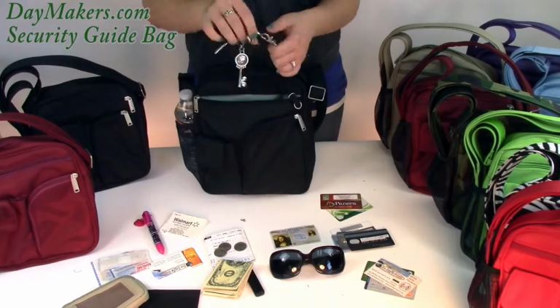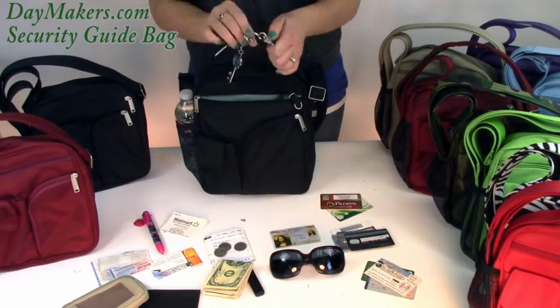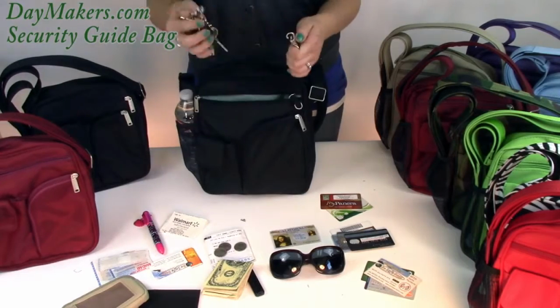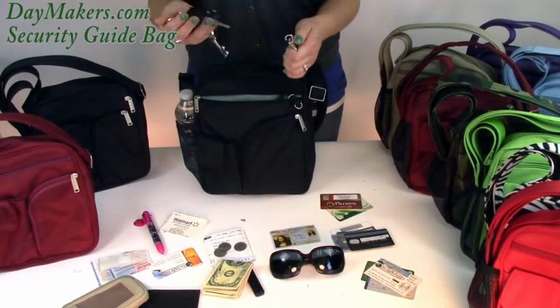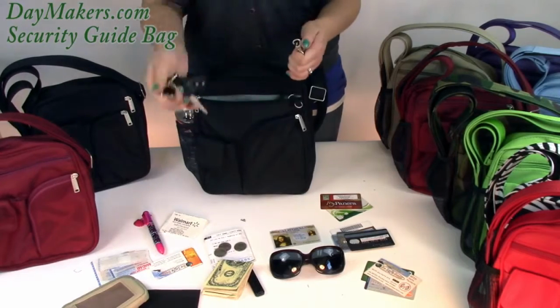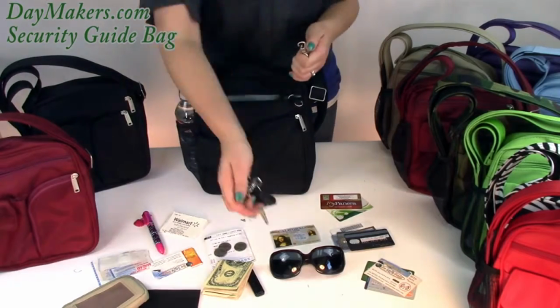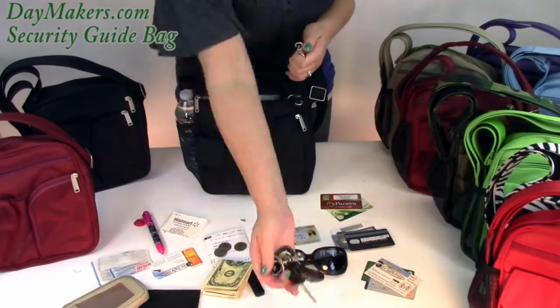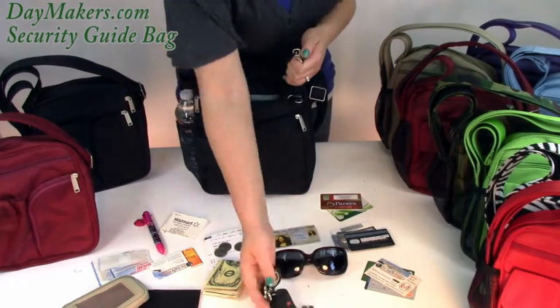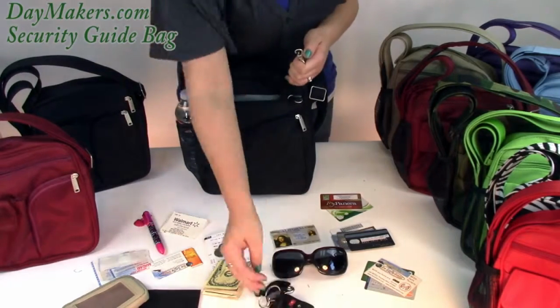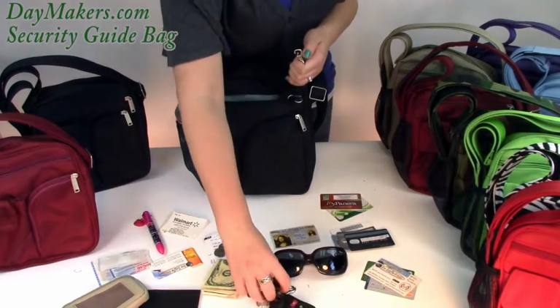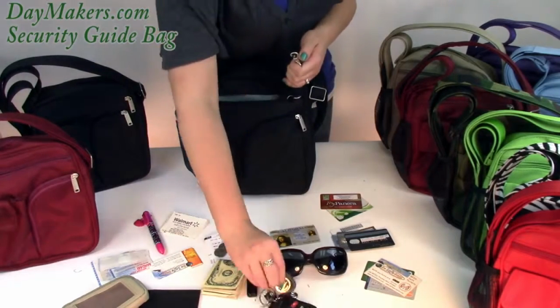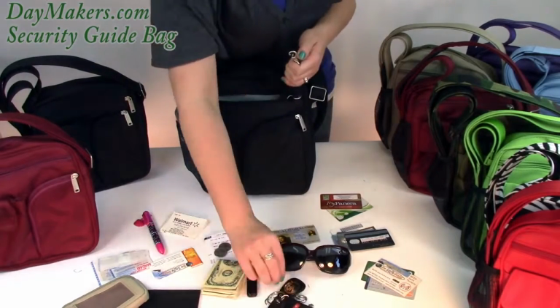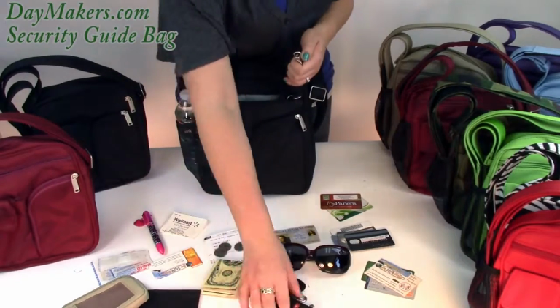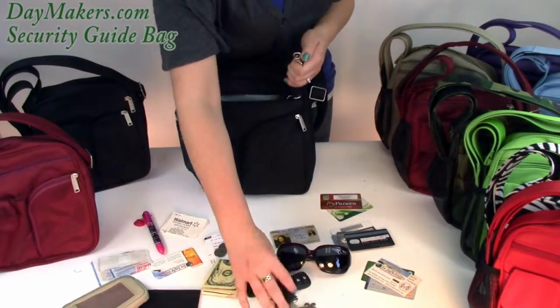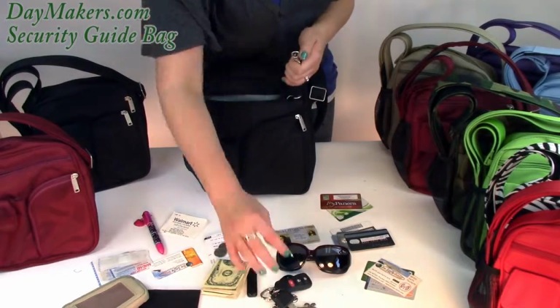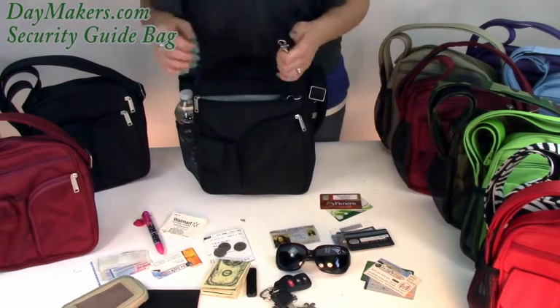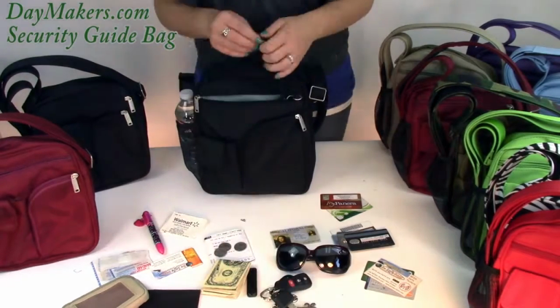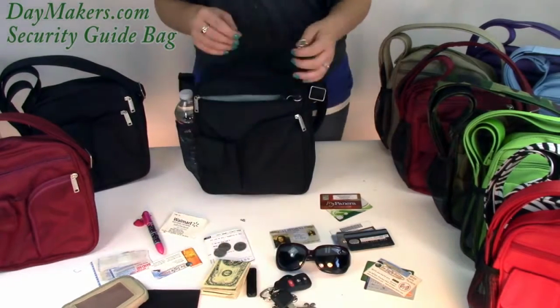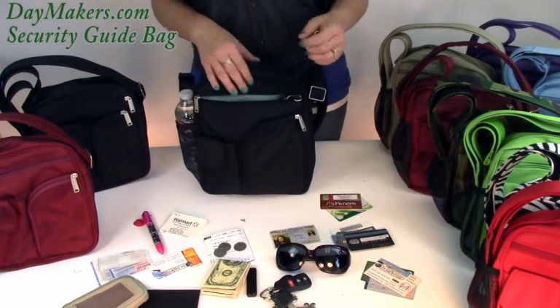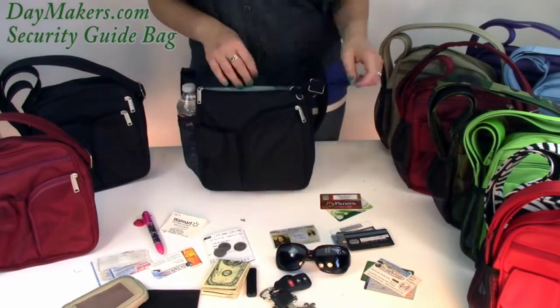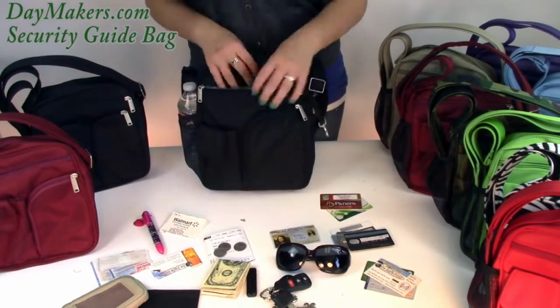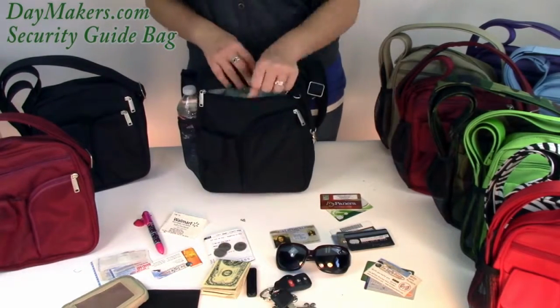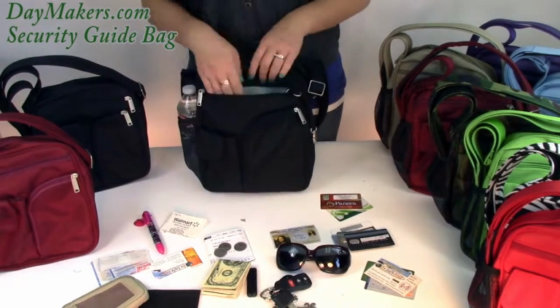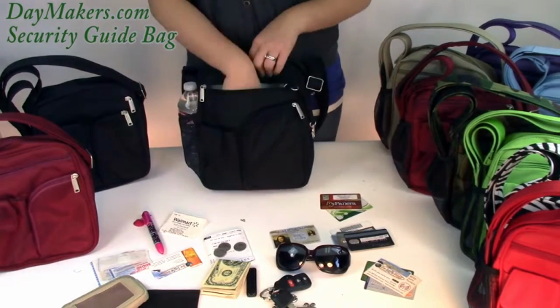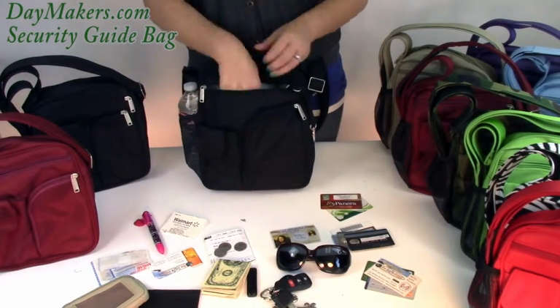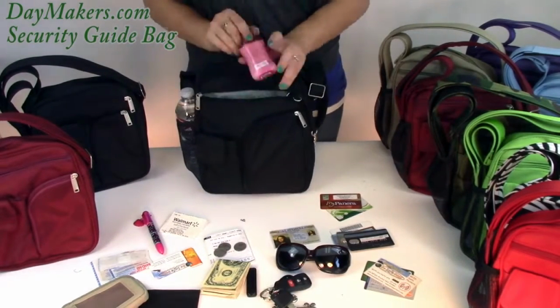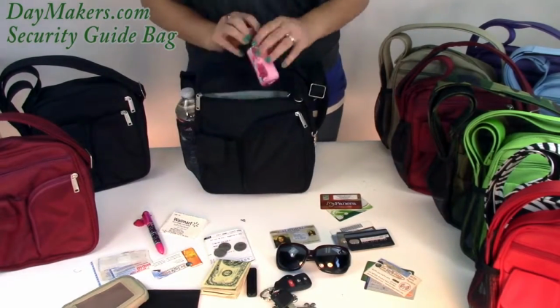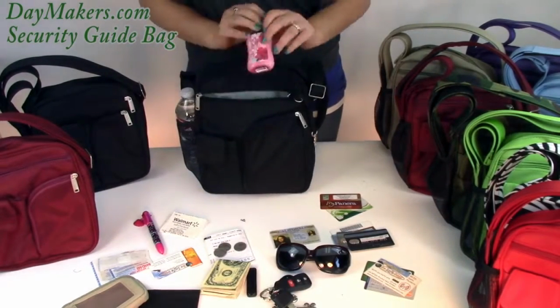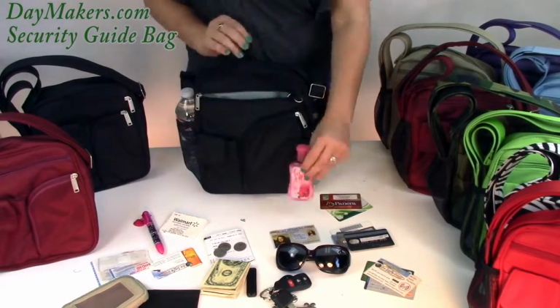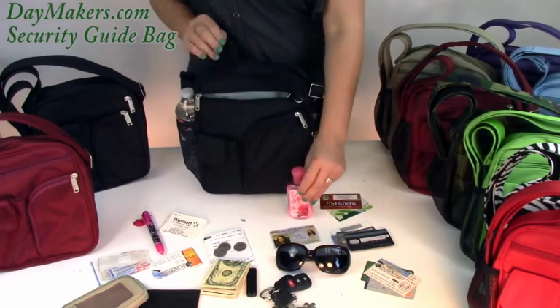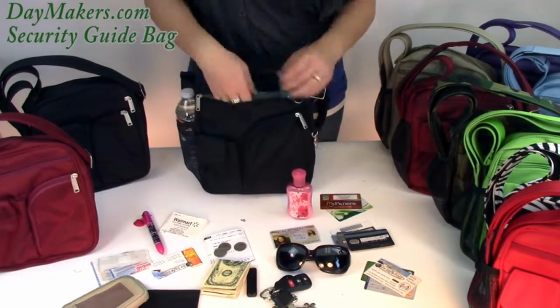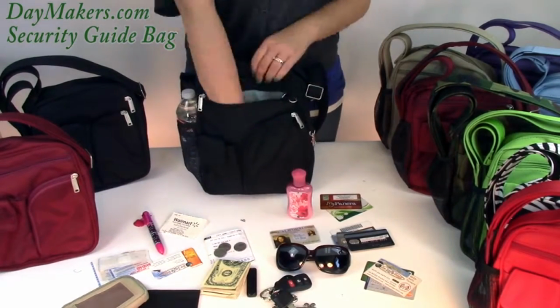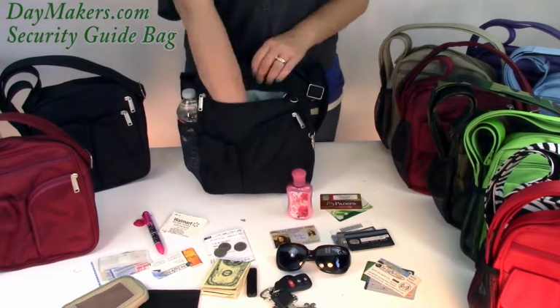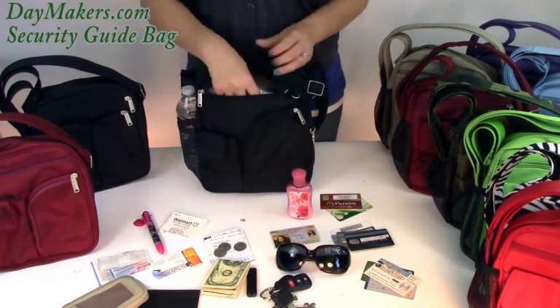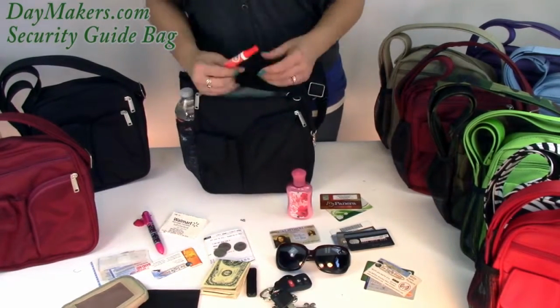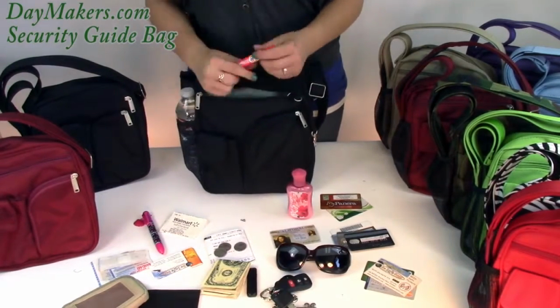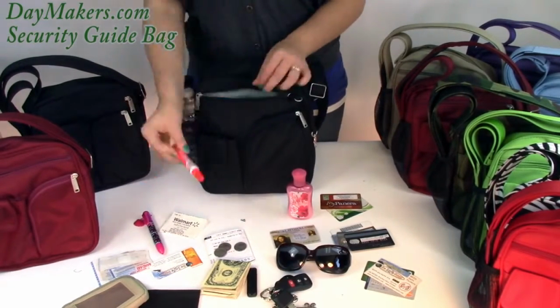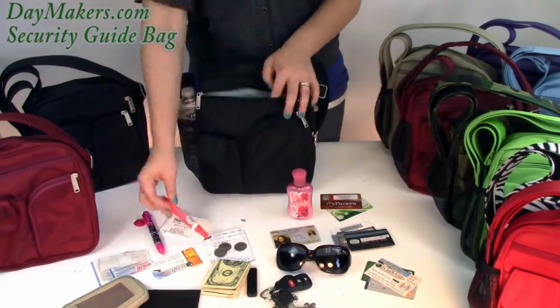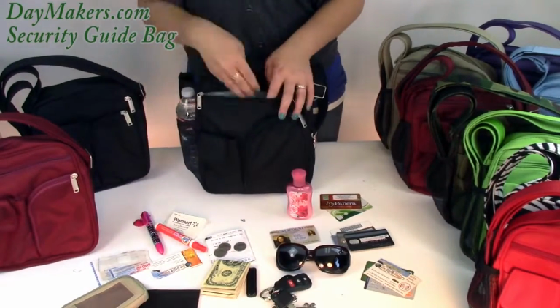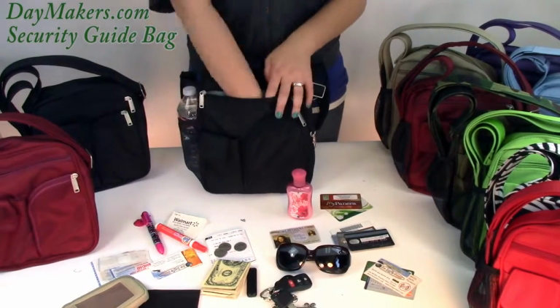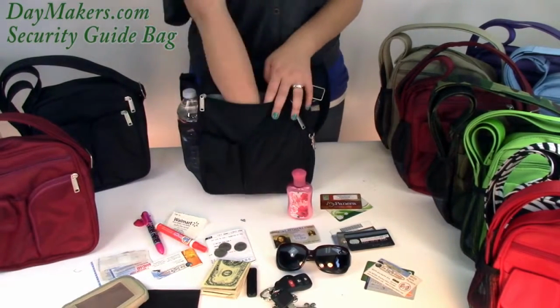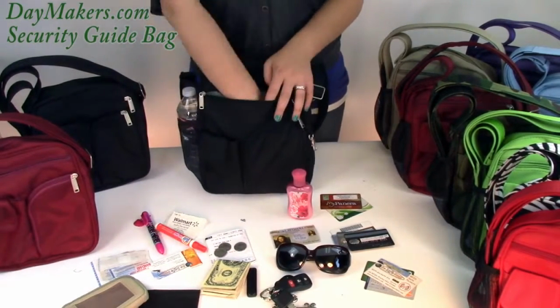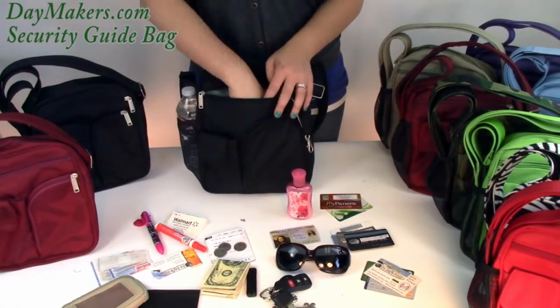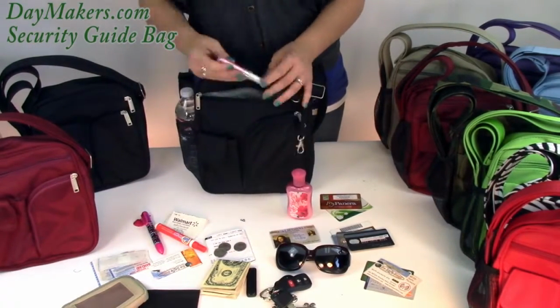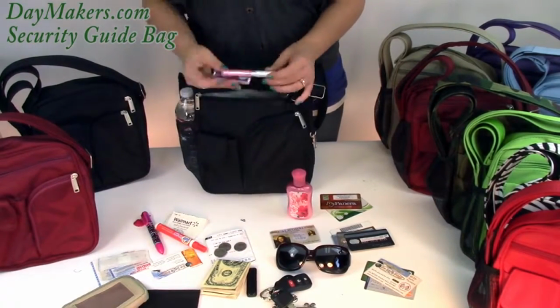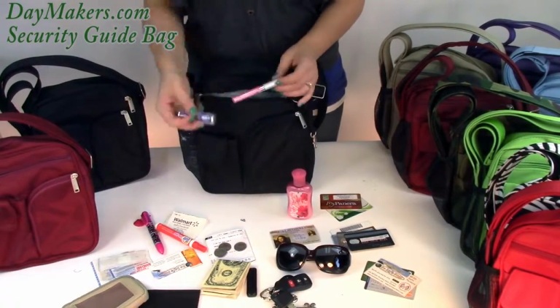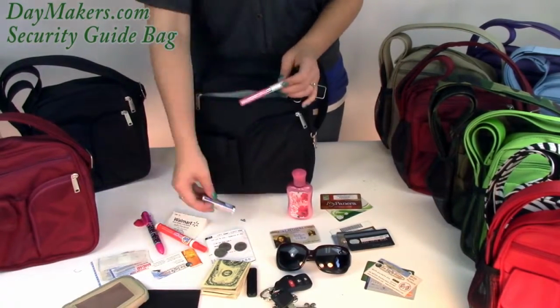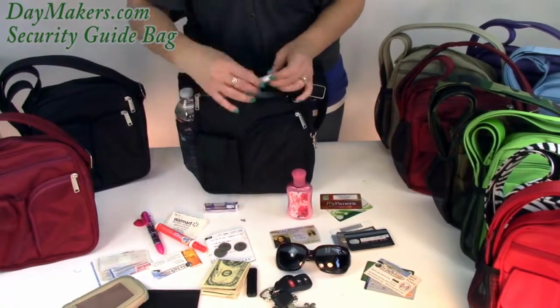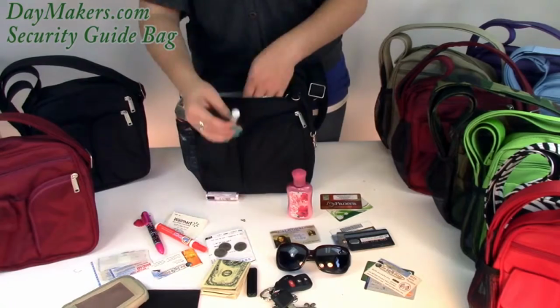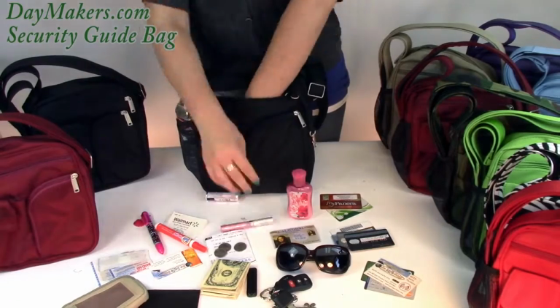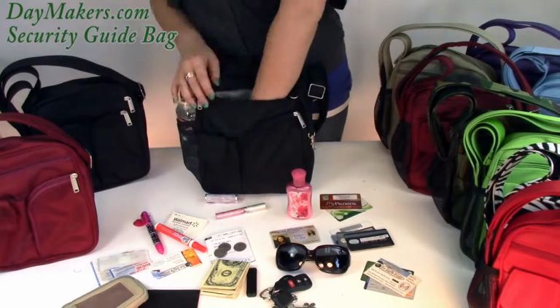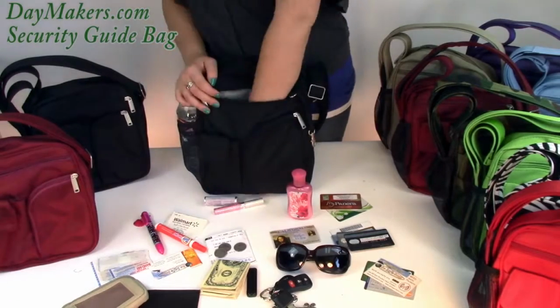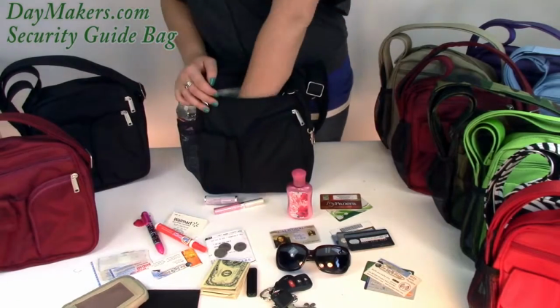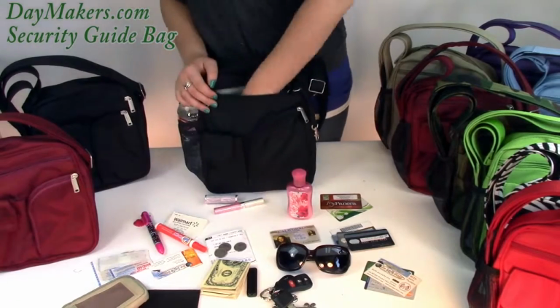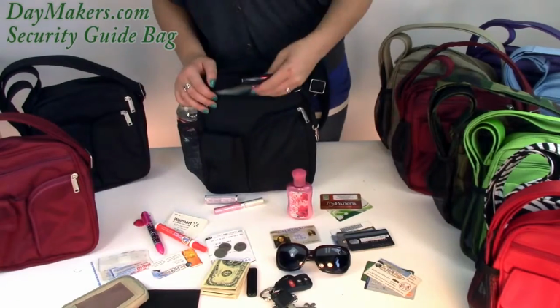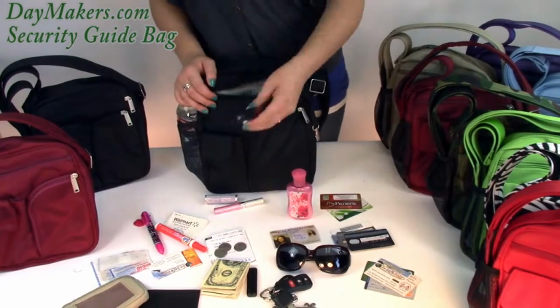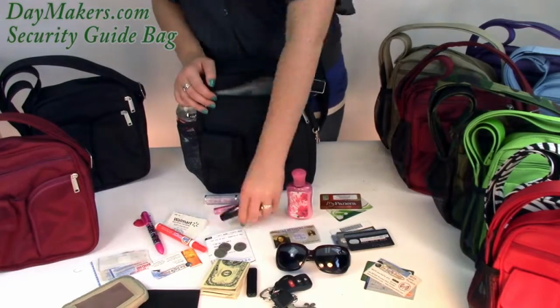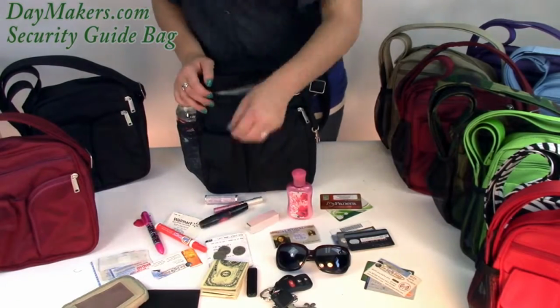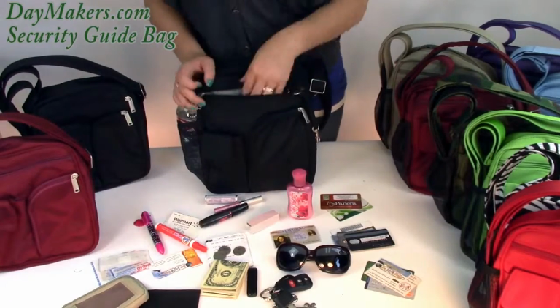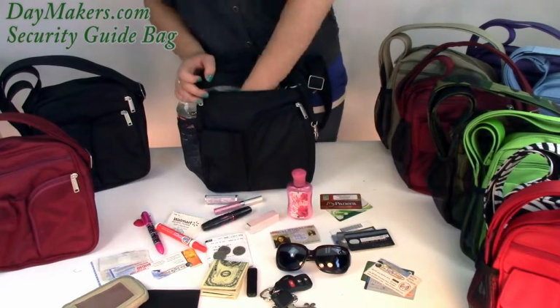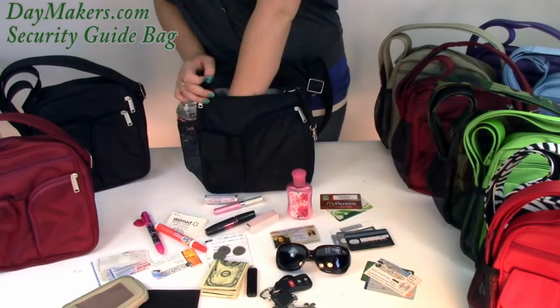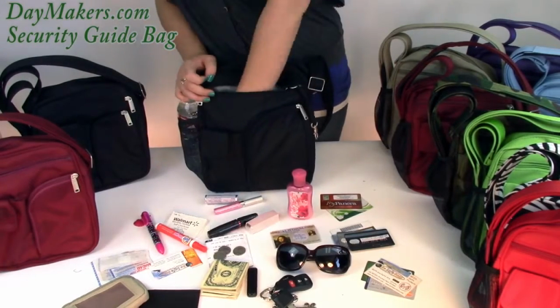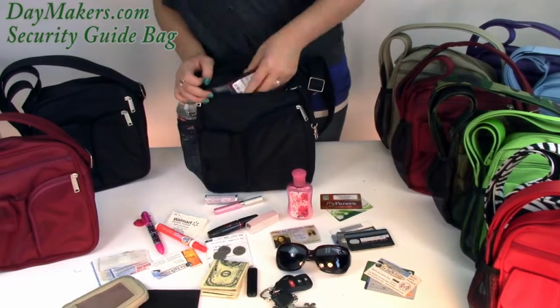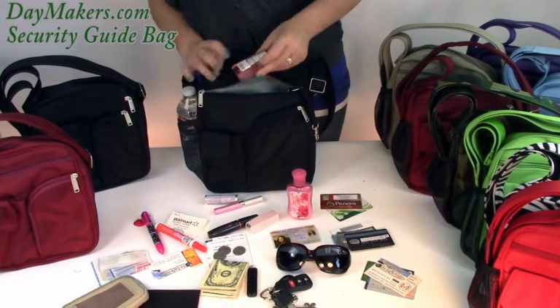On the other side of the double ended leash is a swivel clip where you can clip your keys. The lining is pleated to fit lots of items.